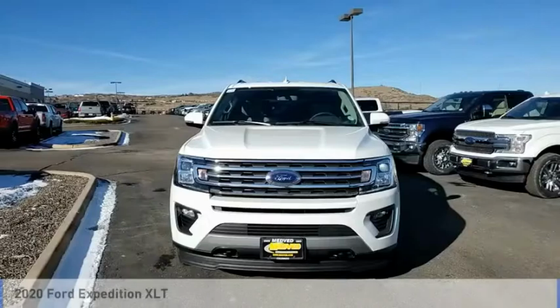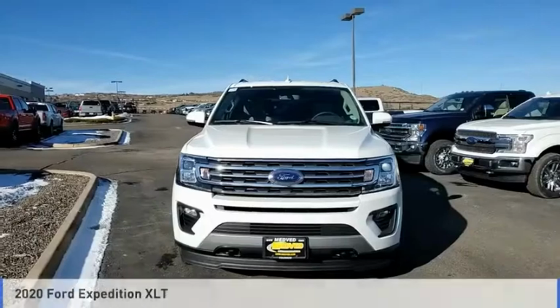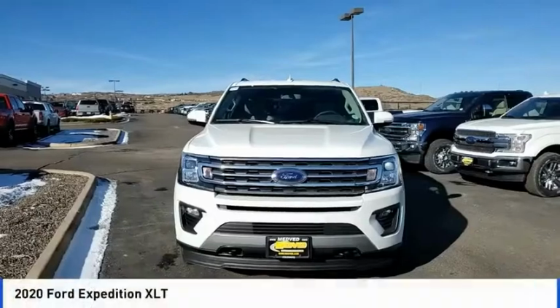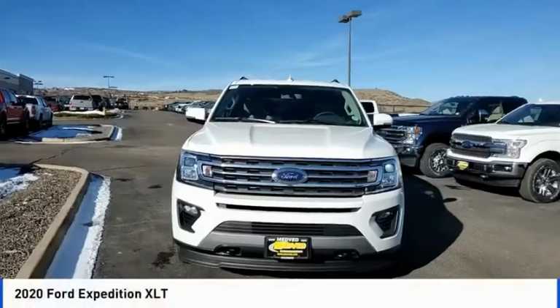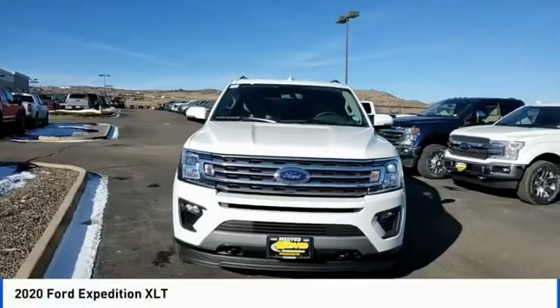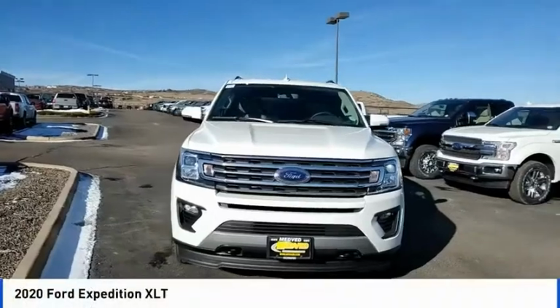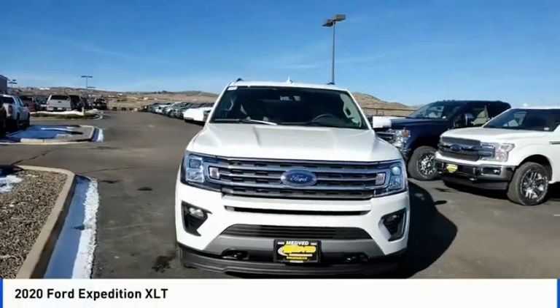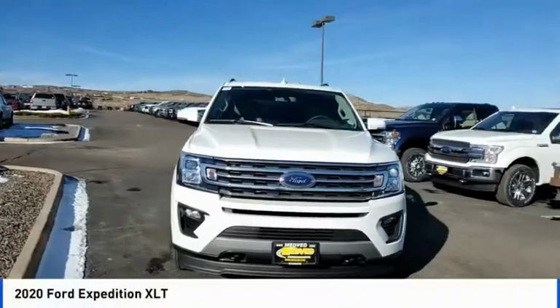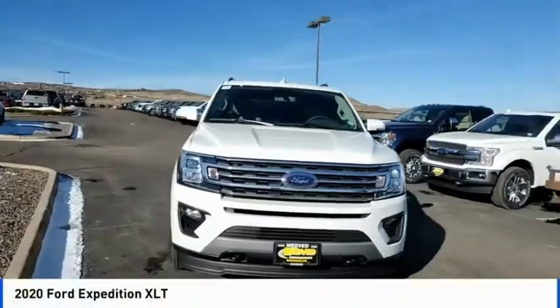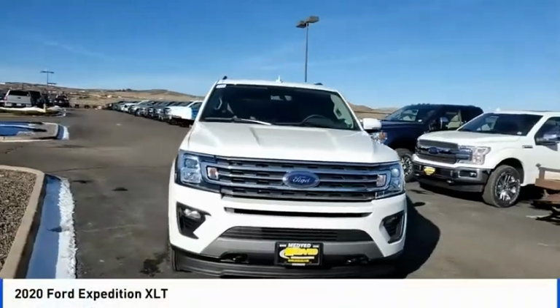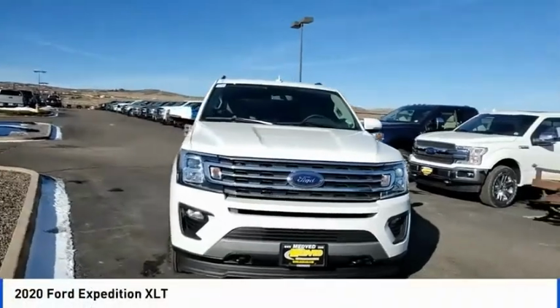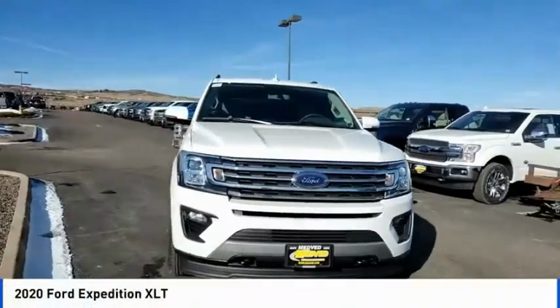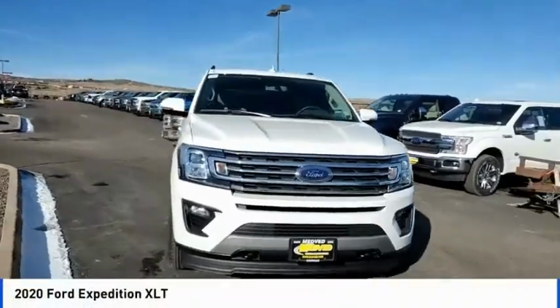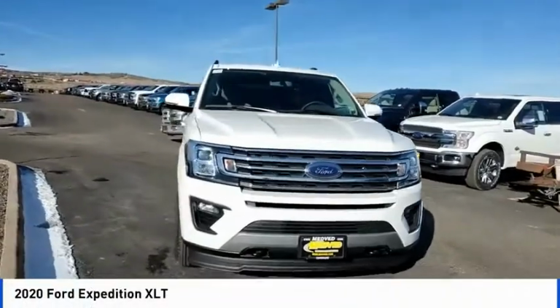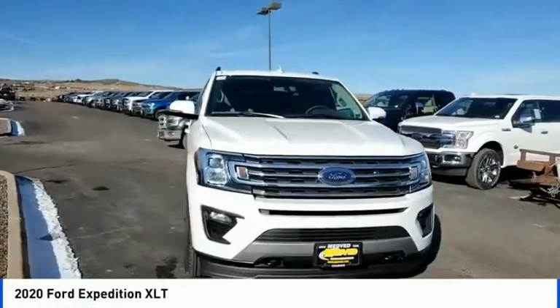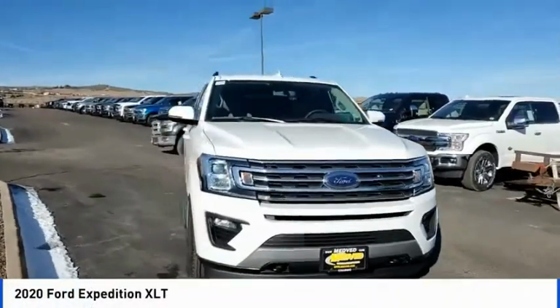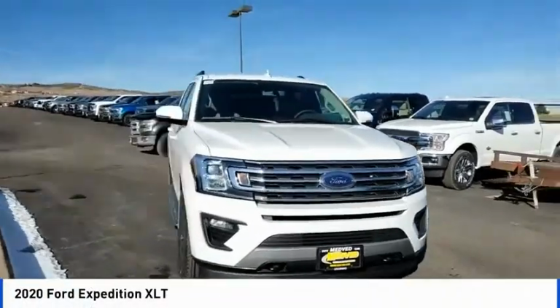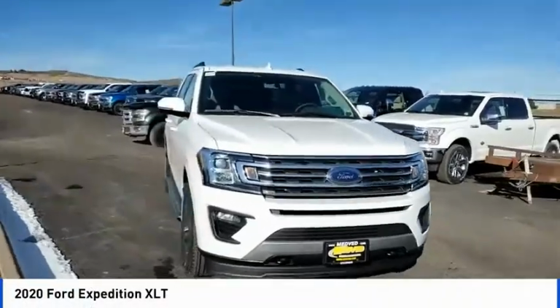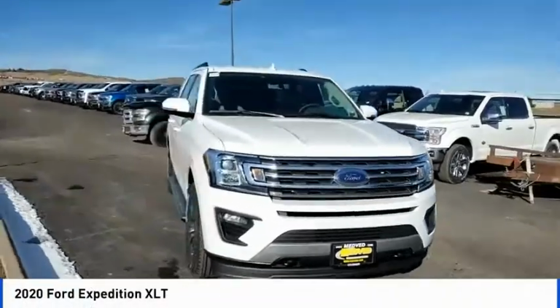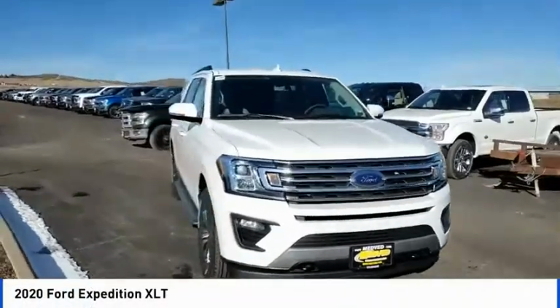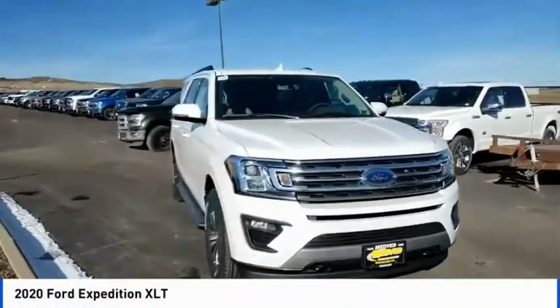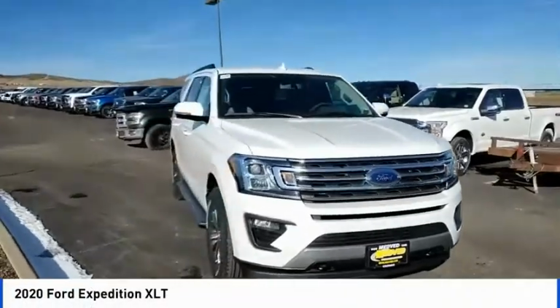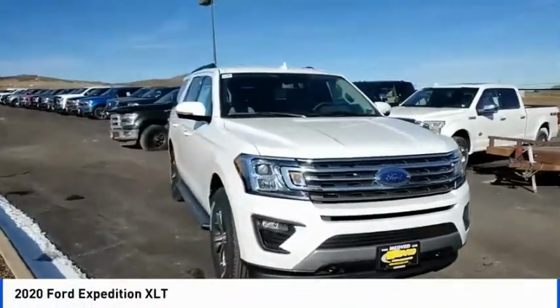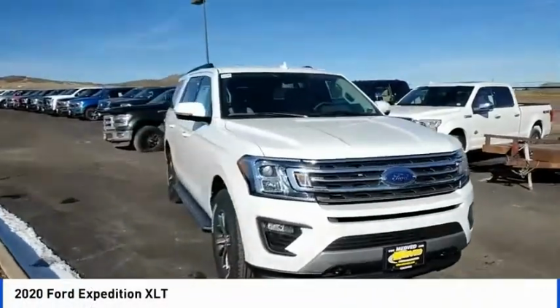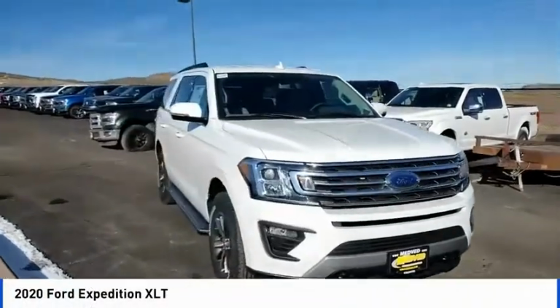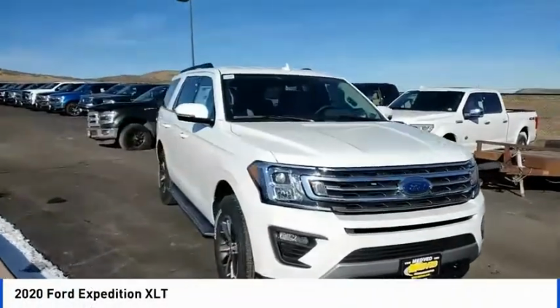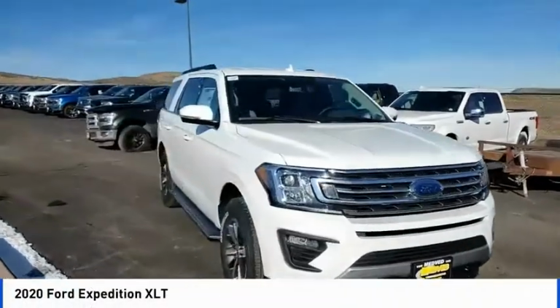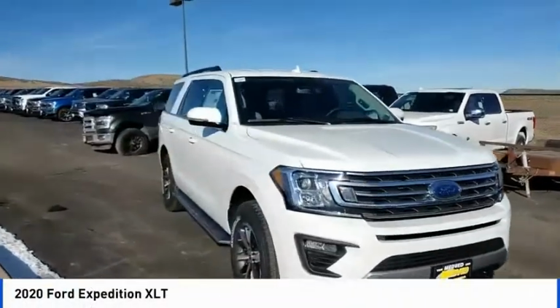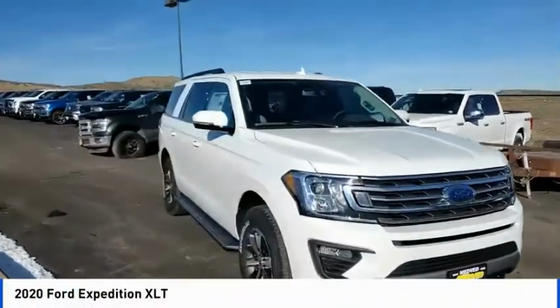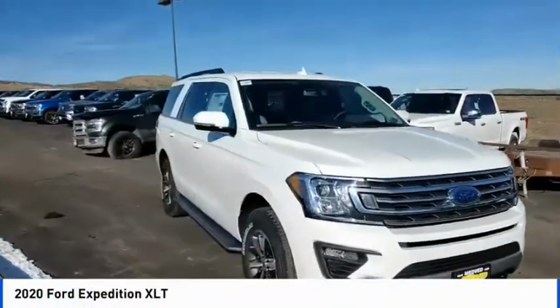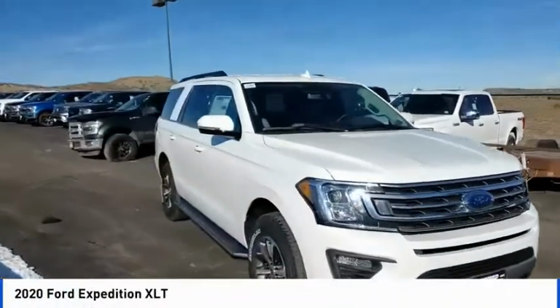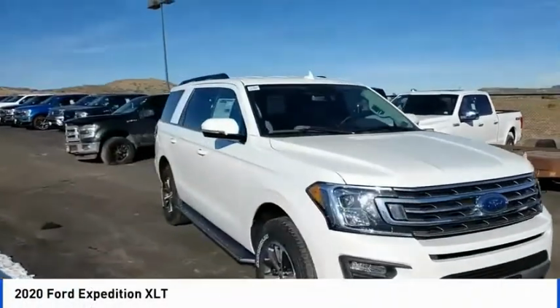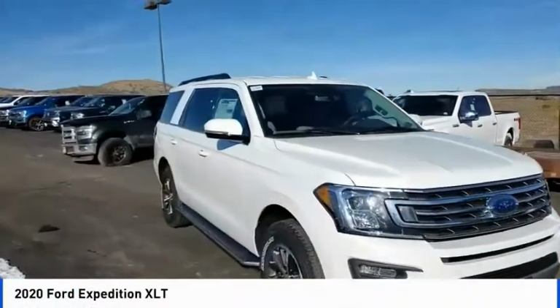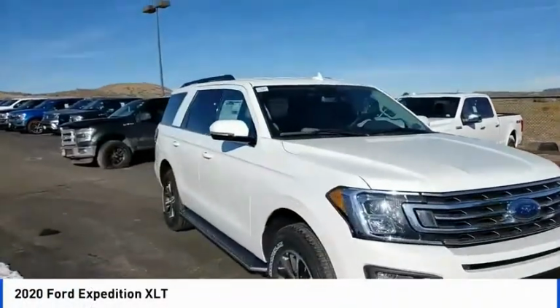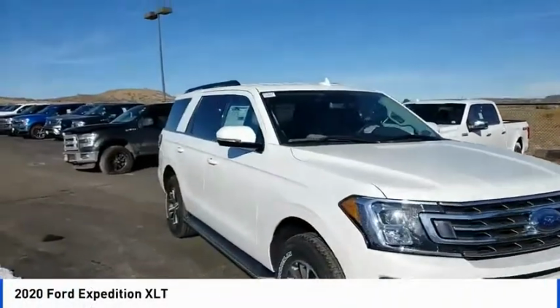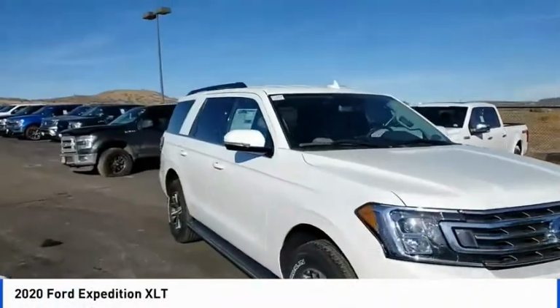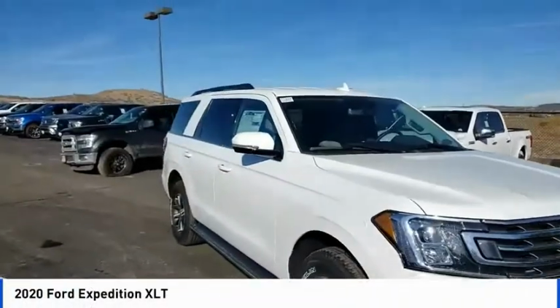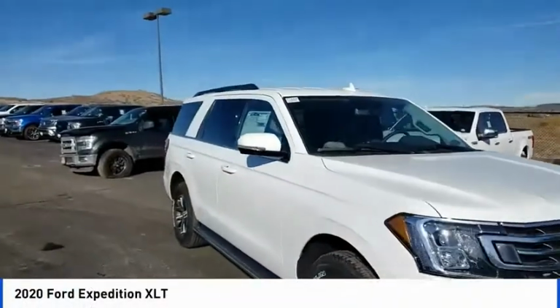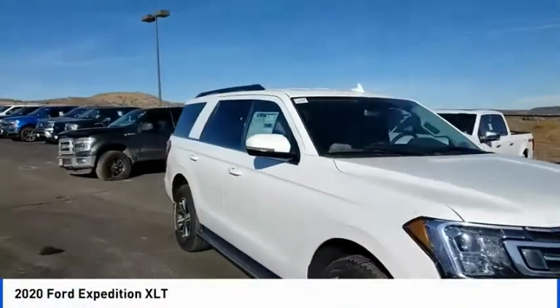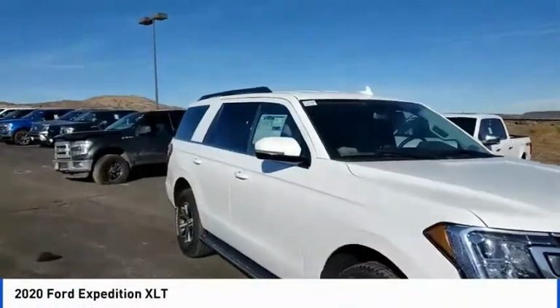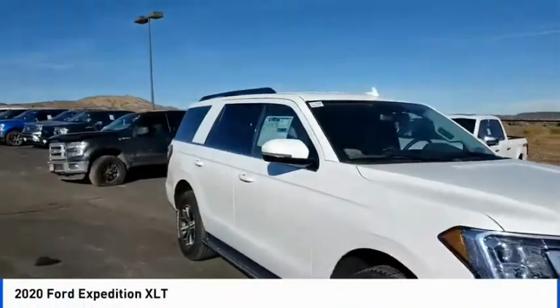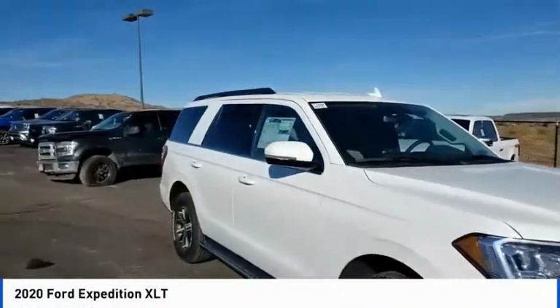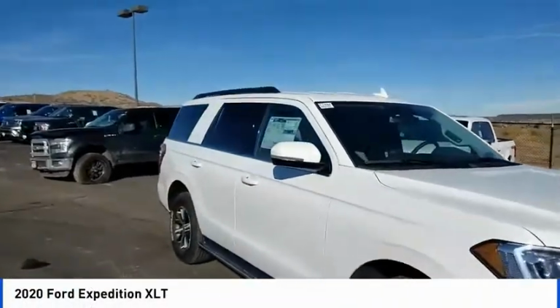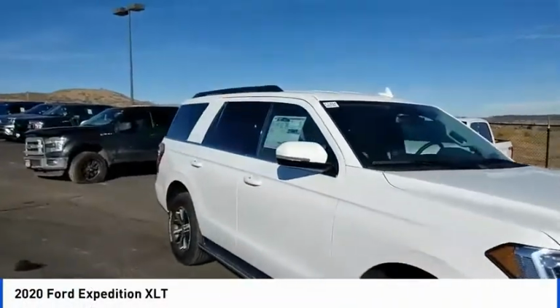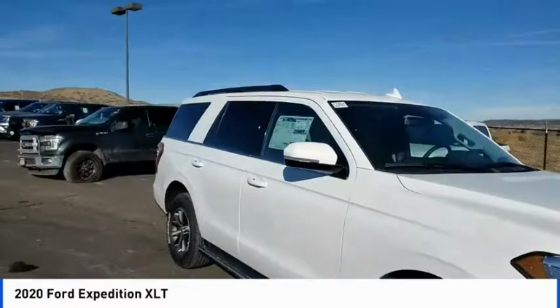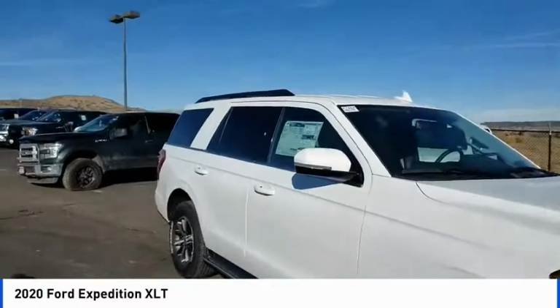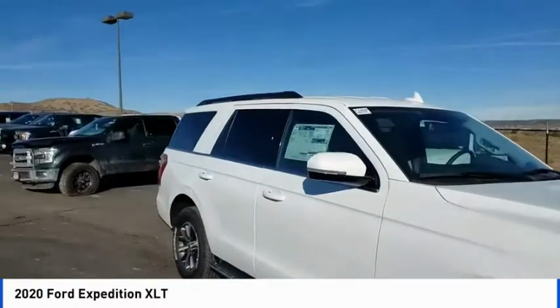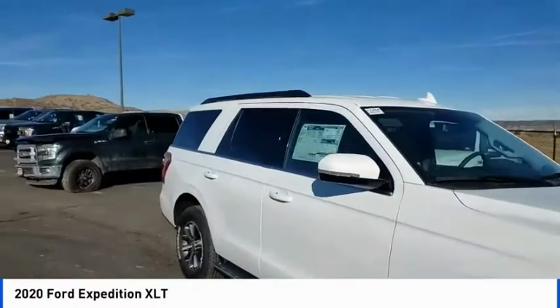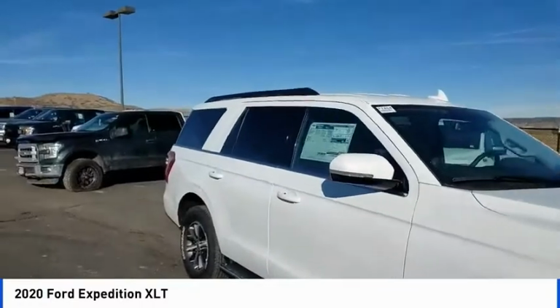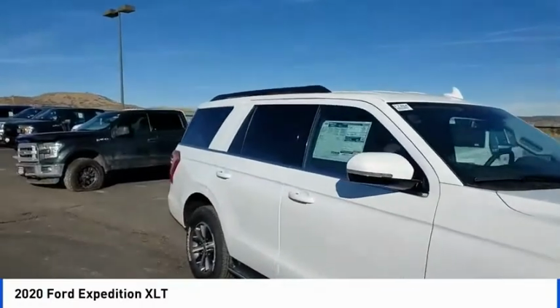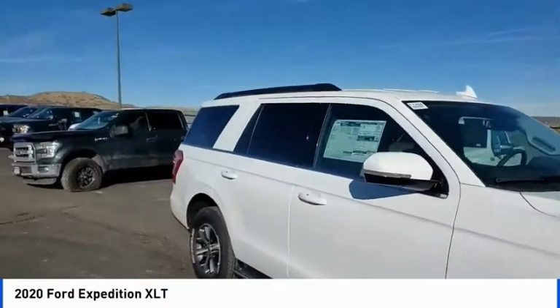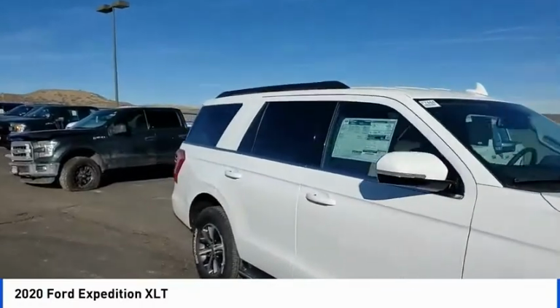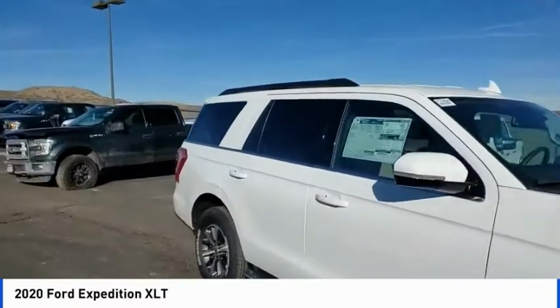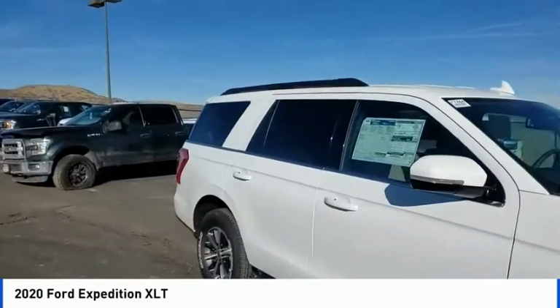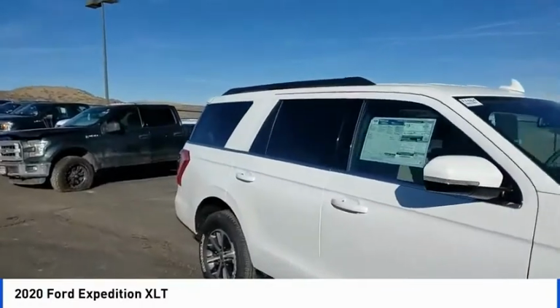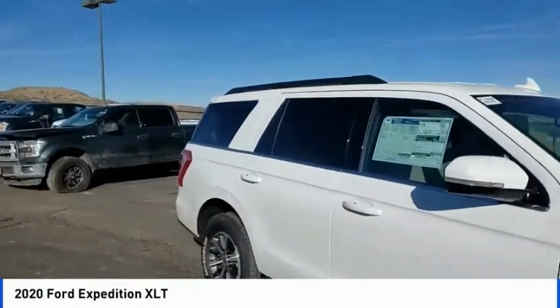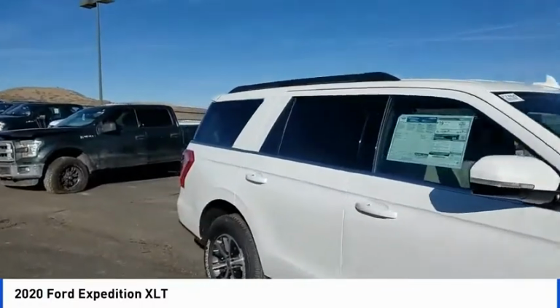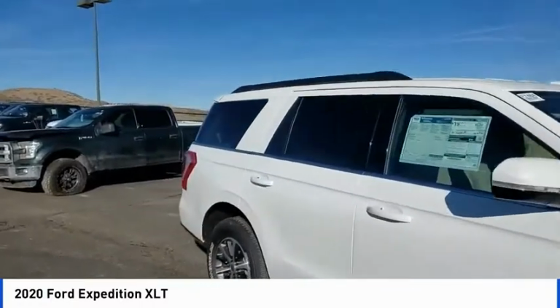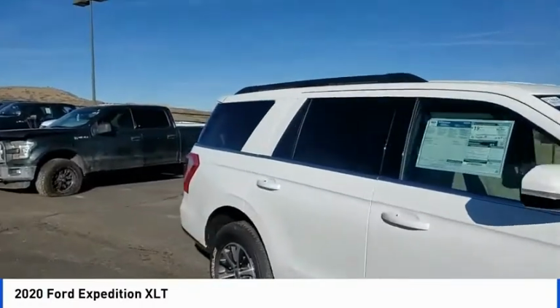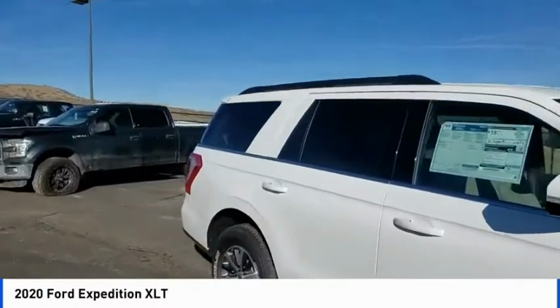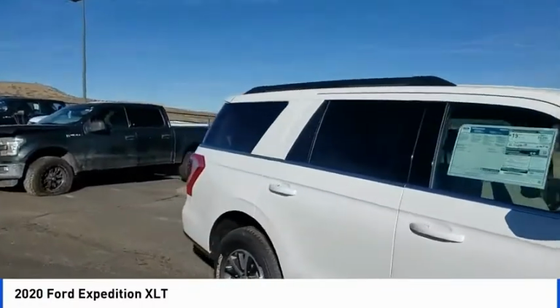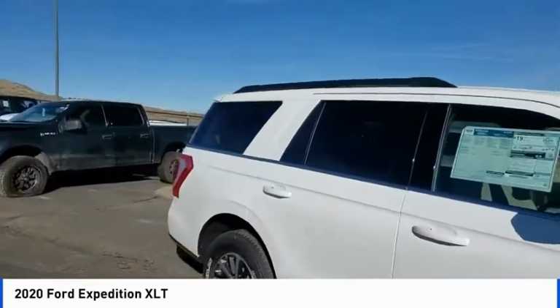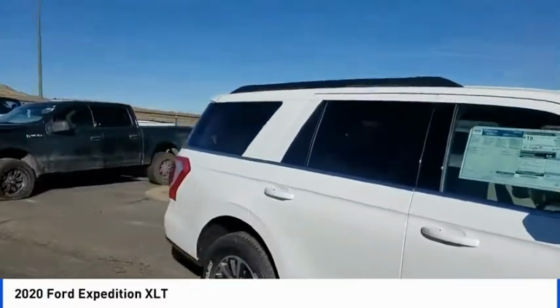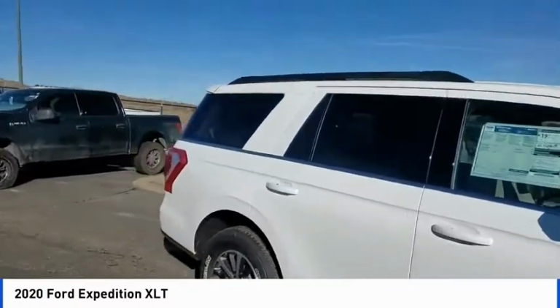Take a ride in the 2020 Expedition. Powerful, controlled, resourceful. Expedition.